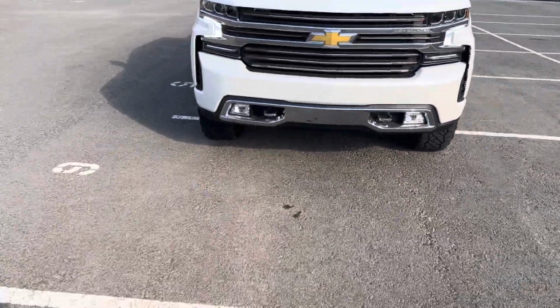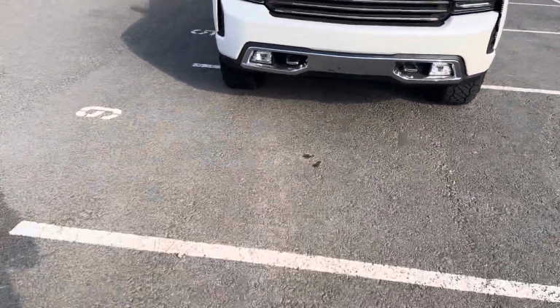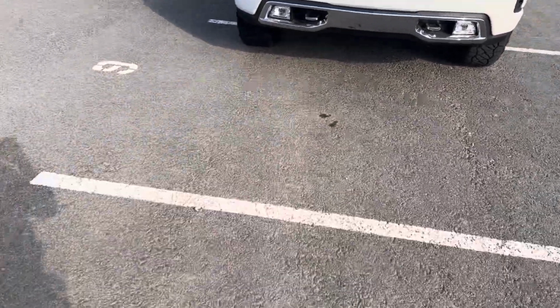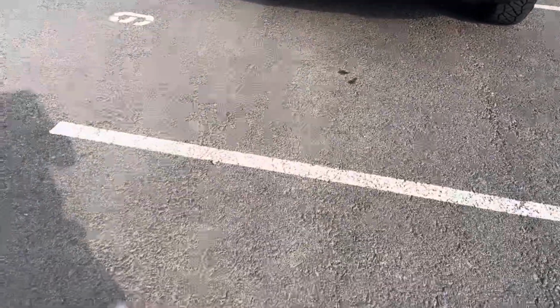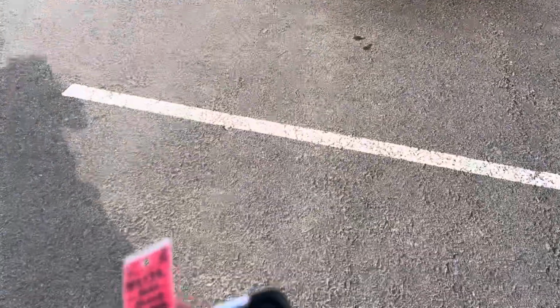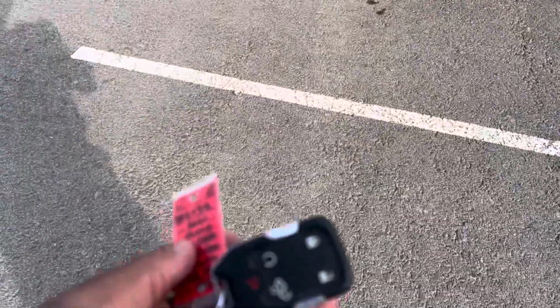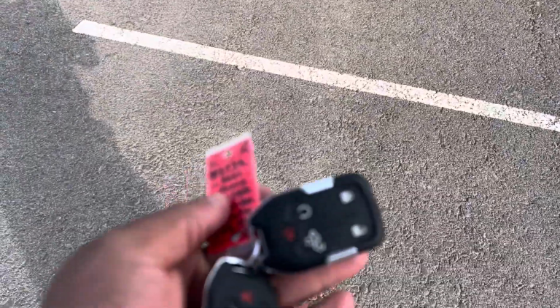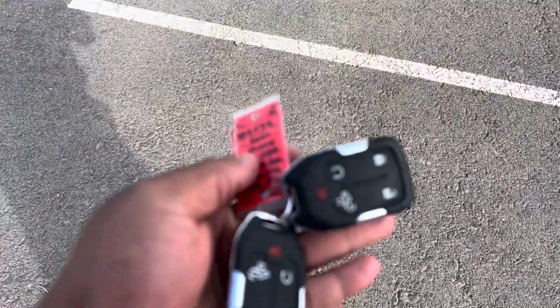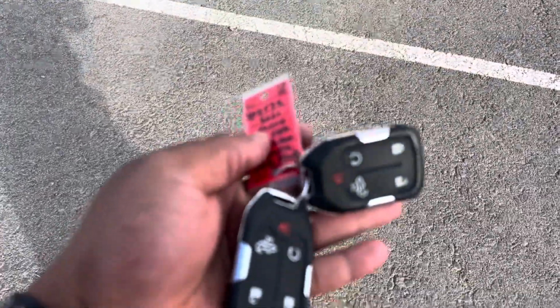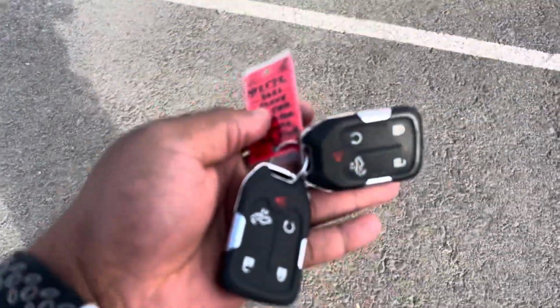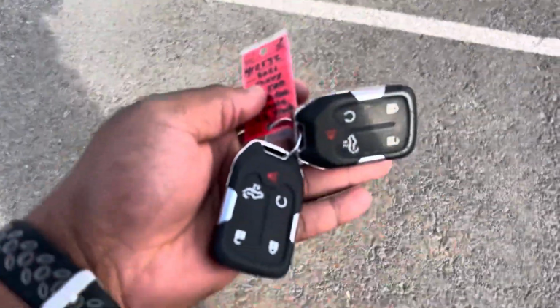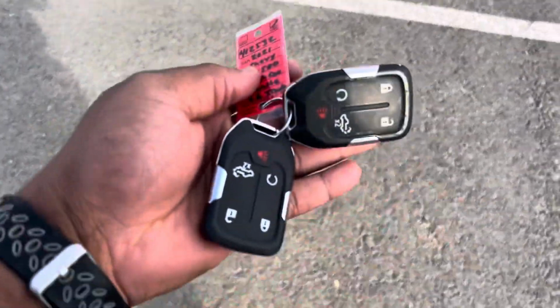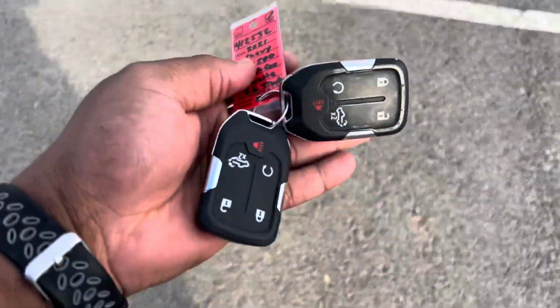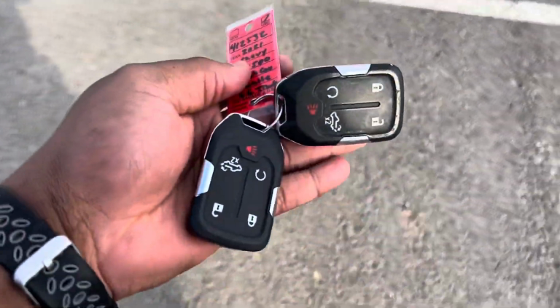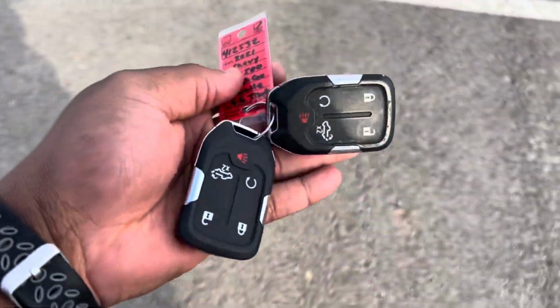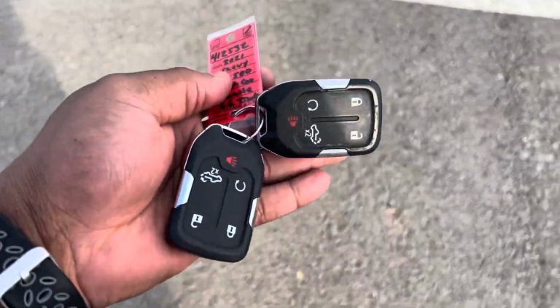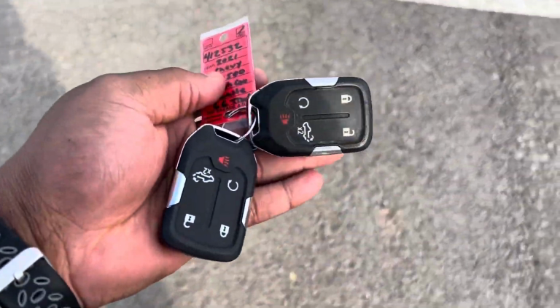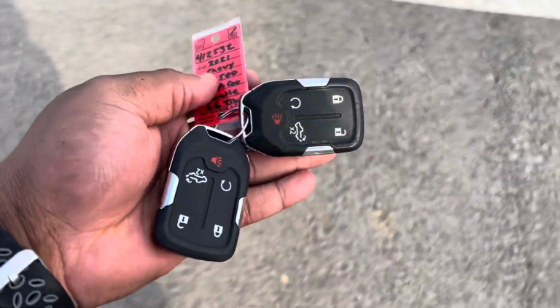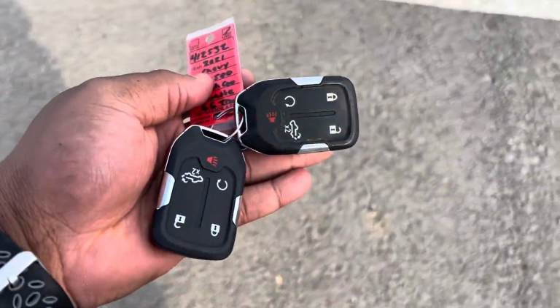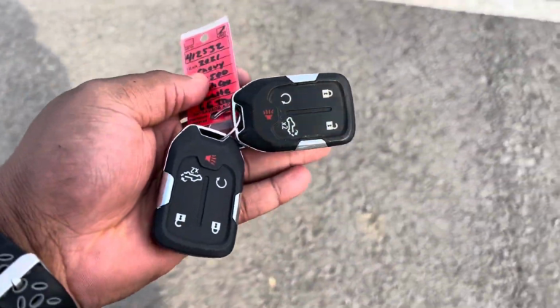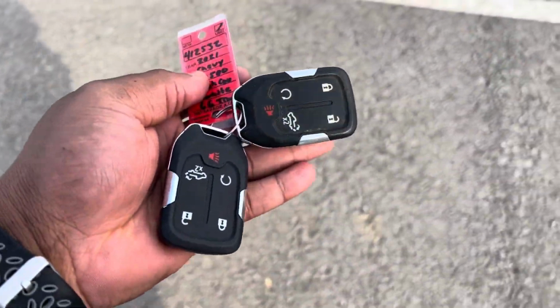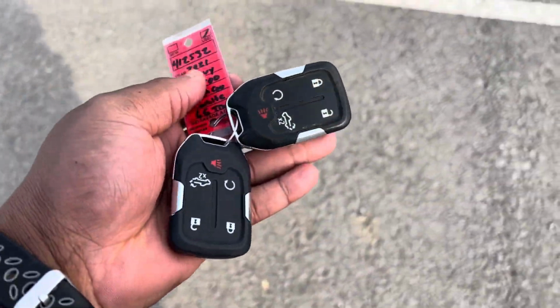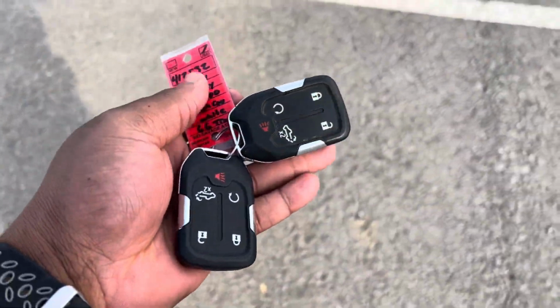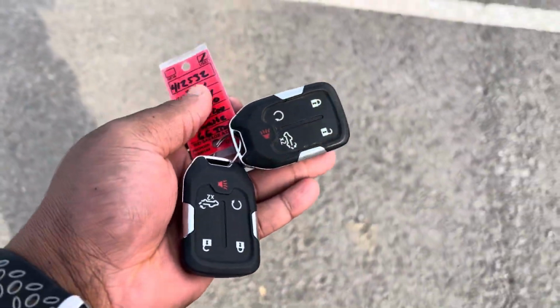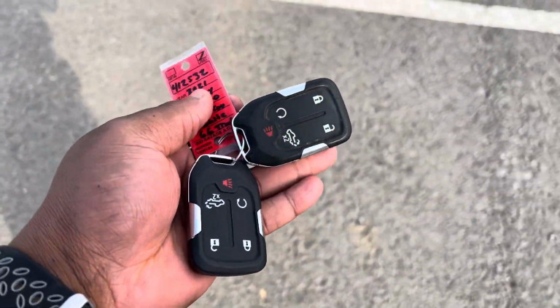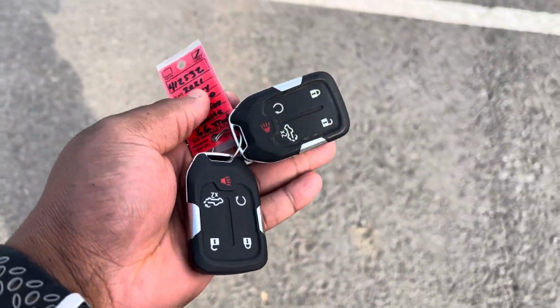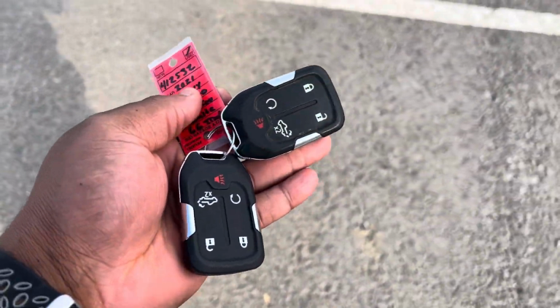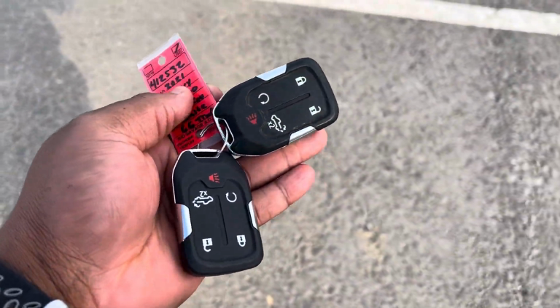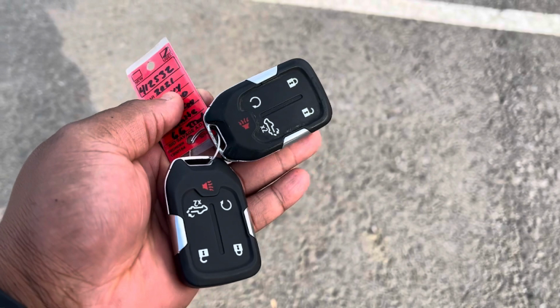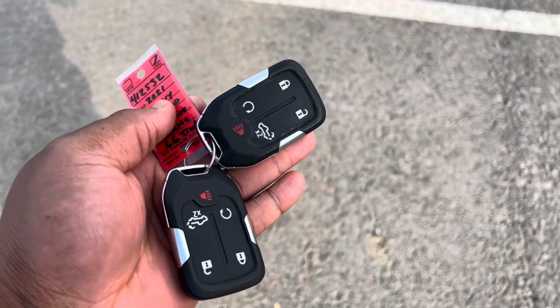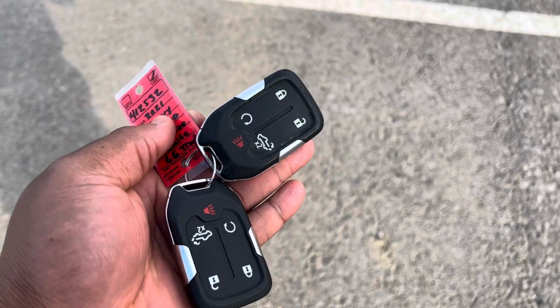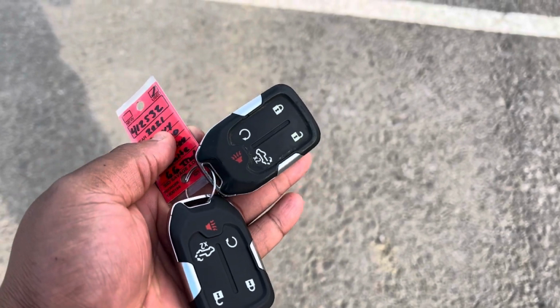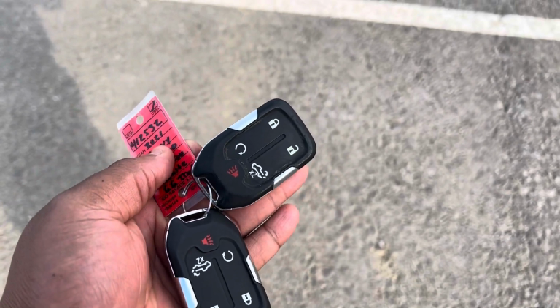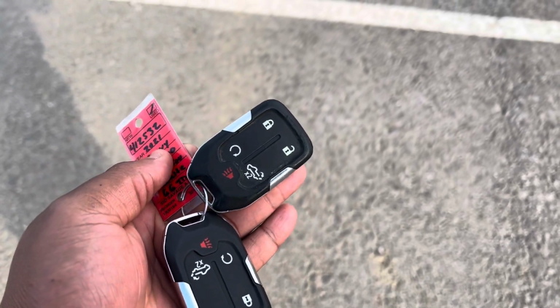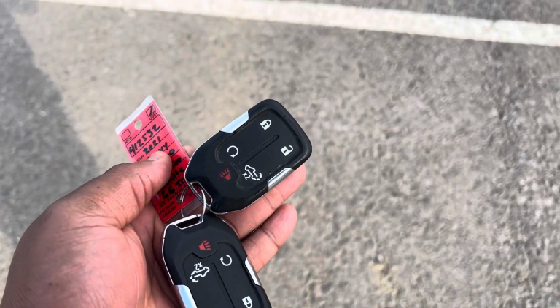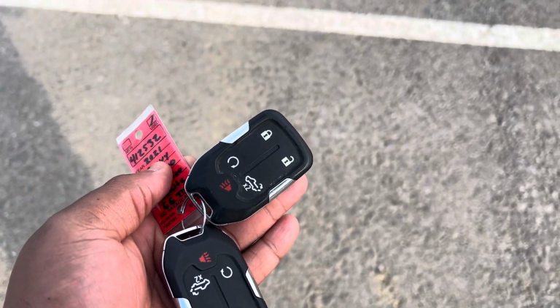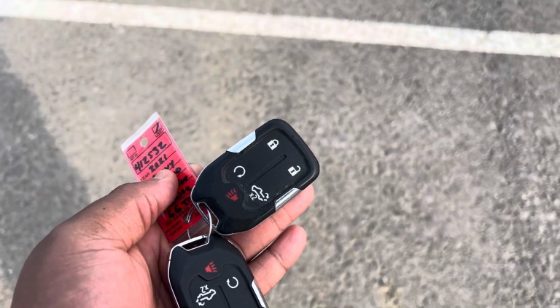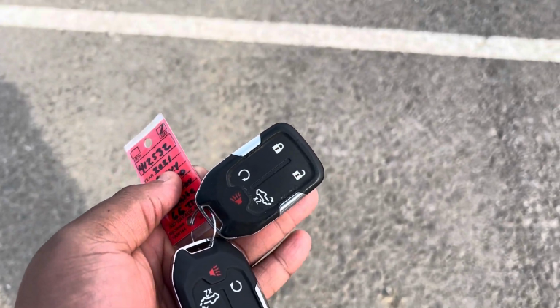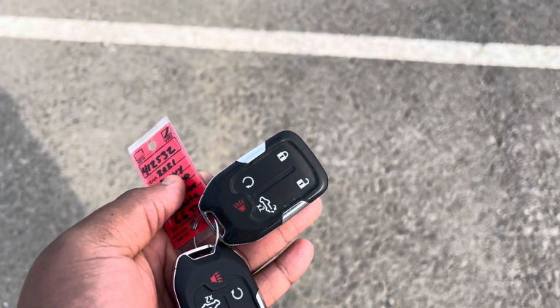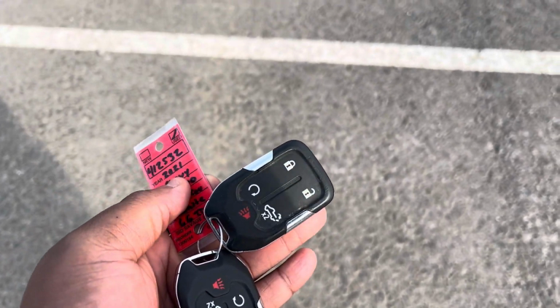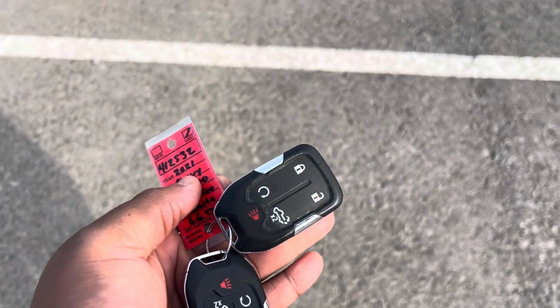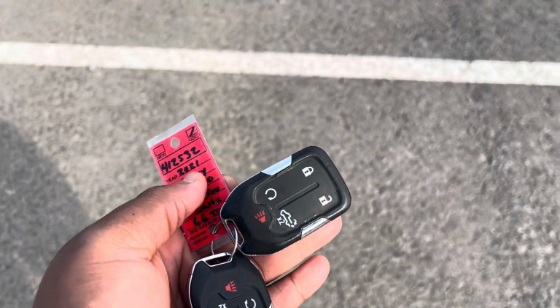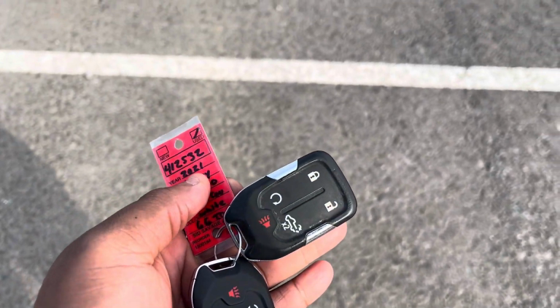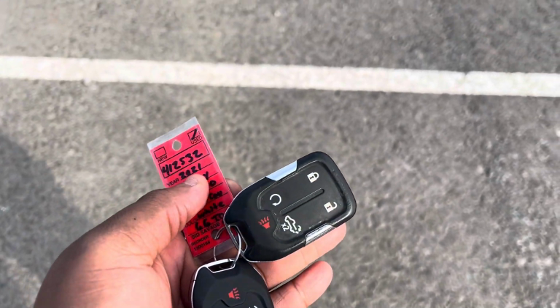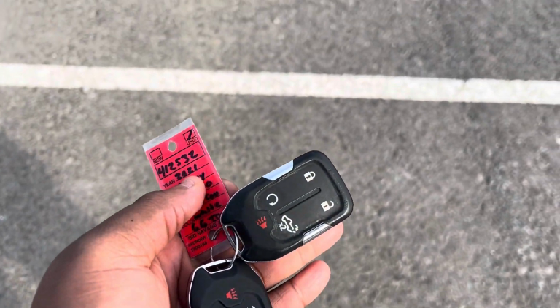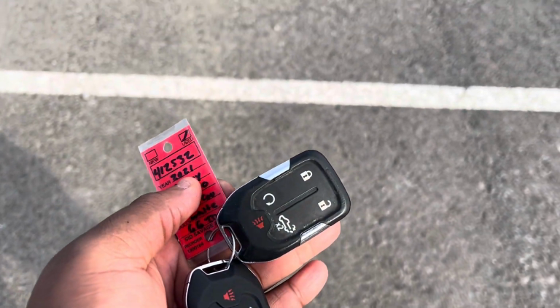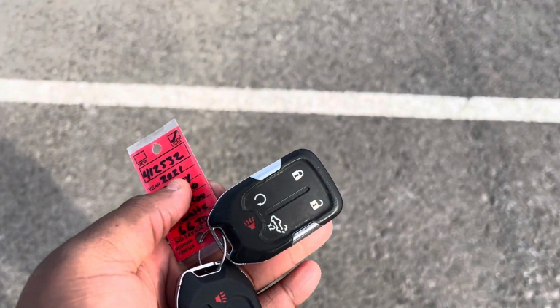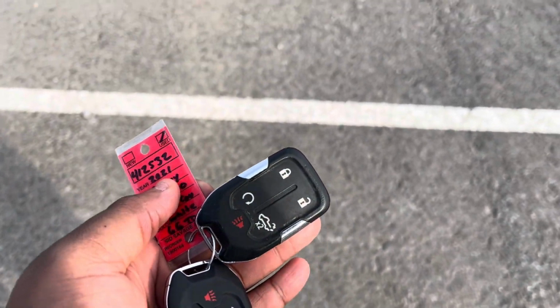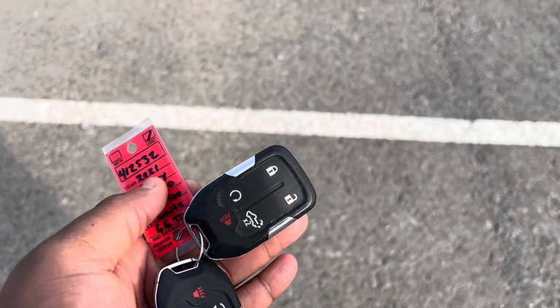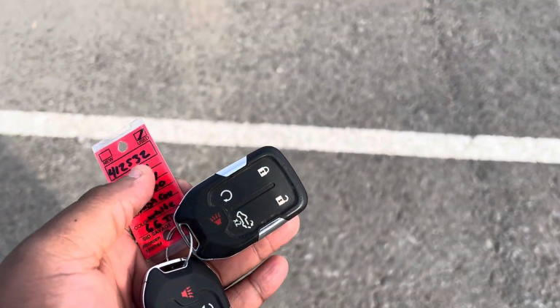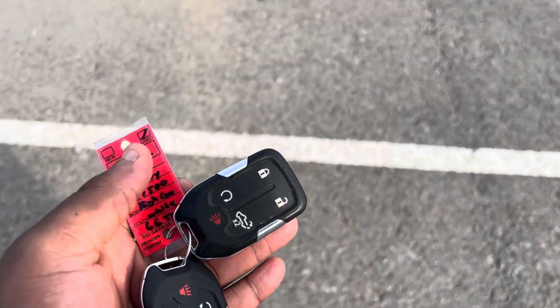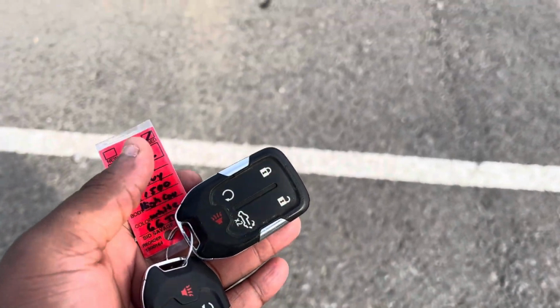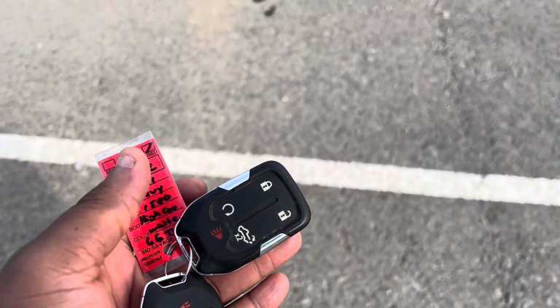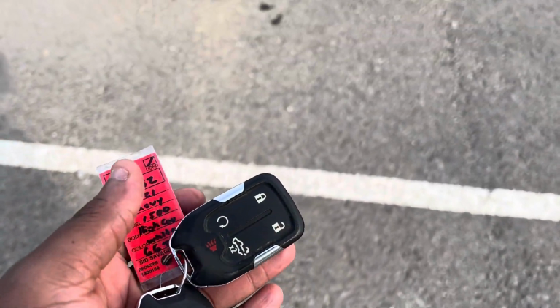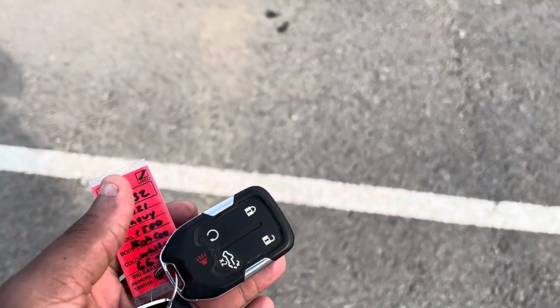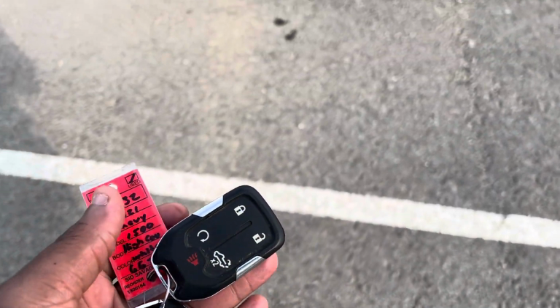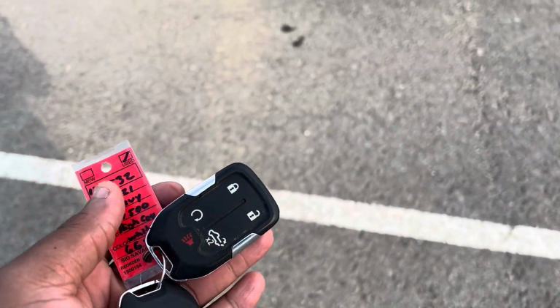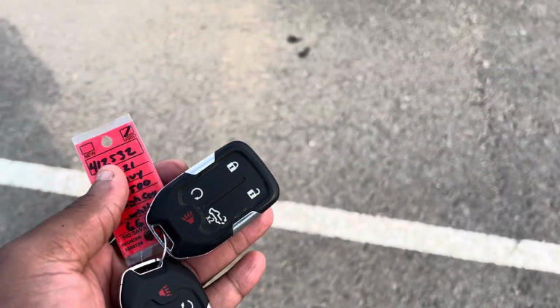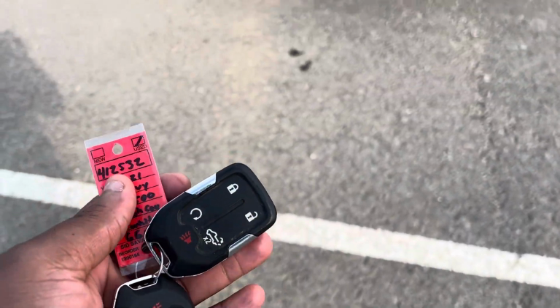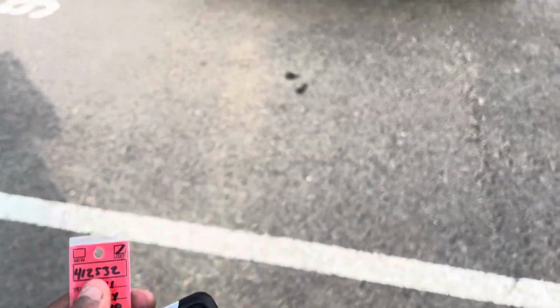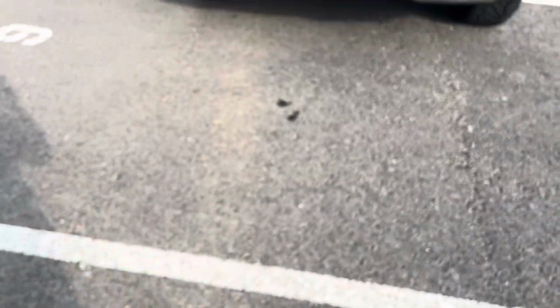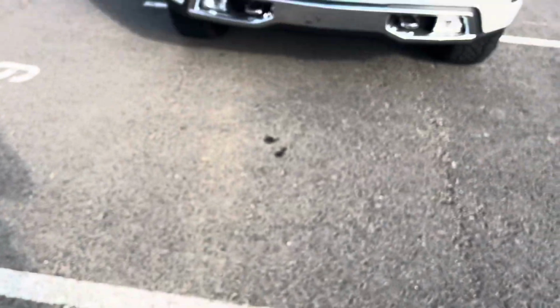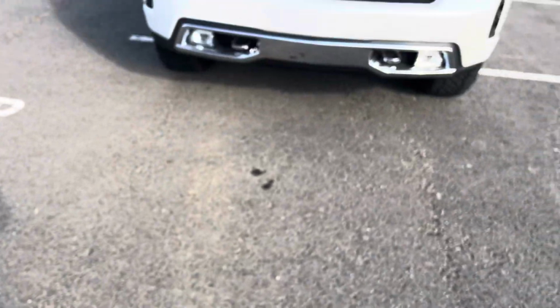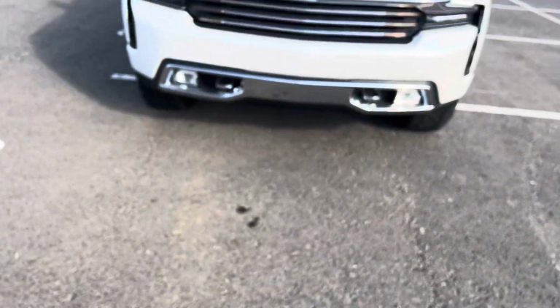Starting with the key fob here, it does come with two key fobs, as you can see. It also has remote start.